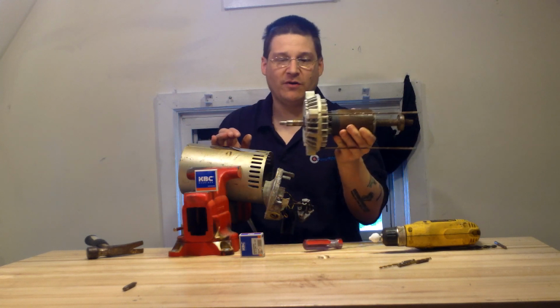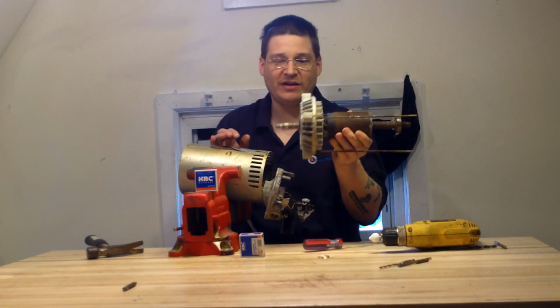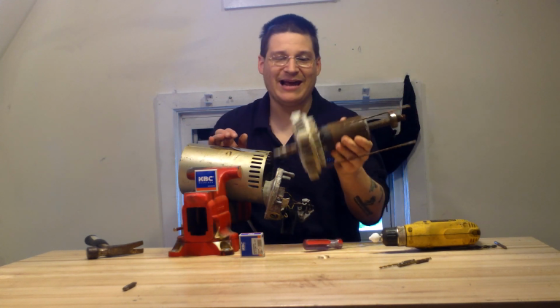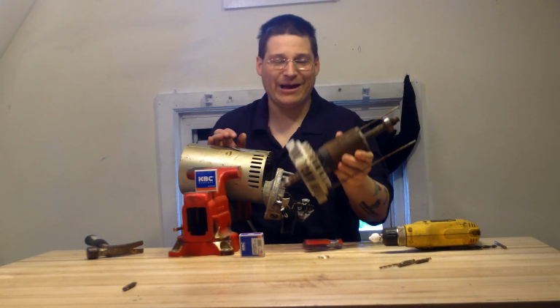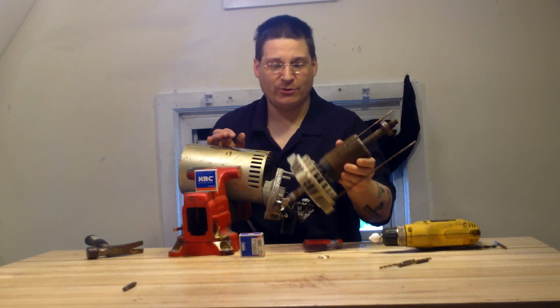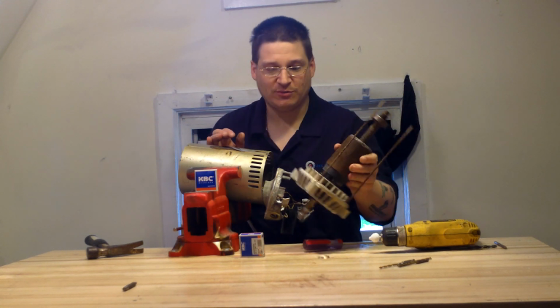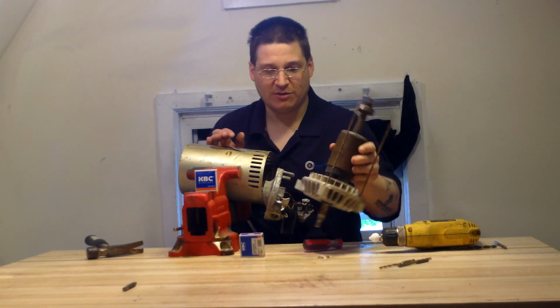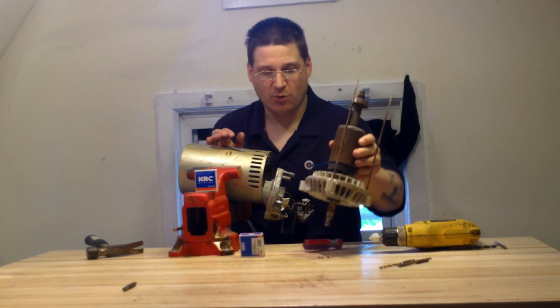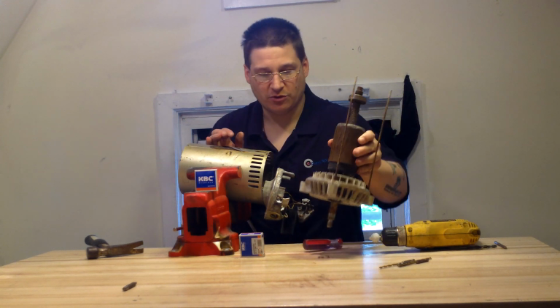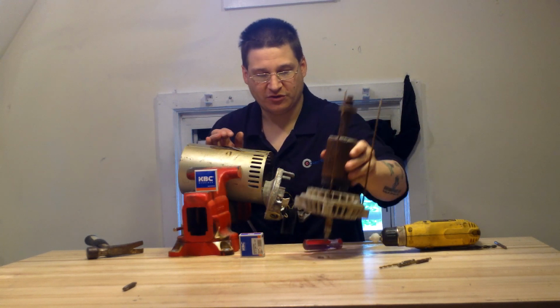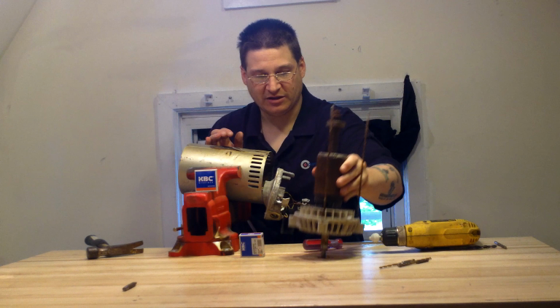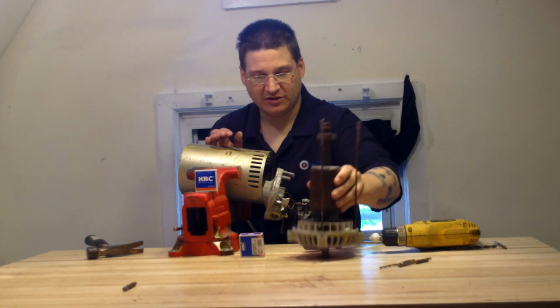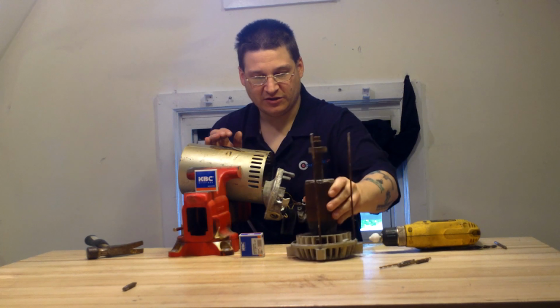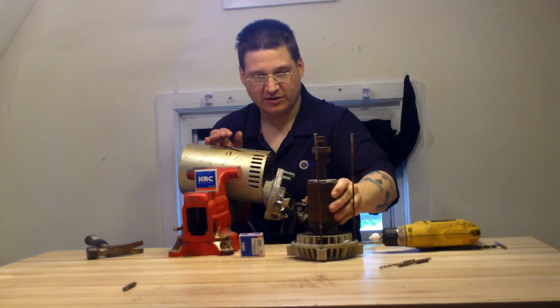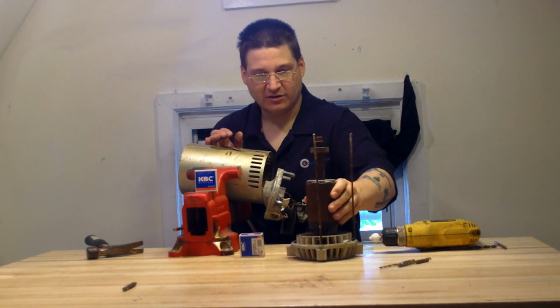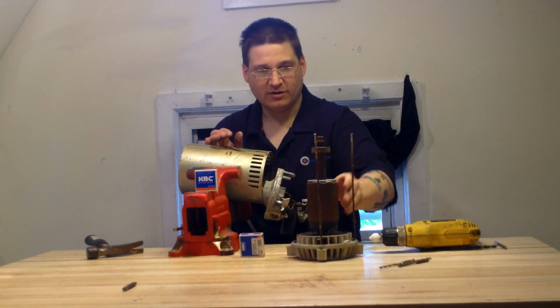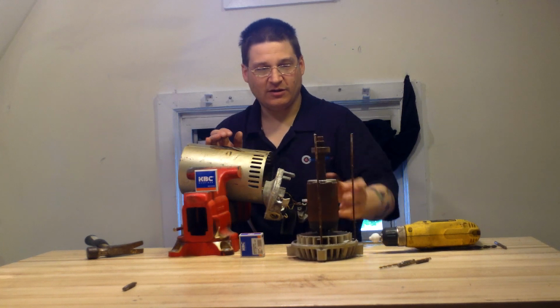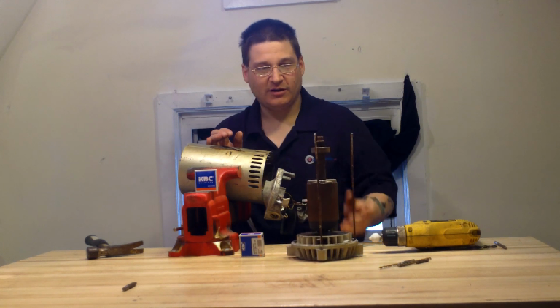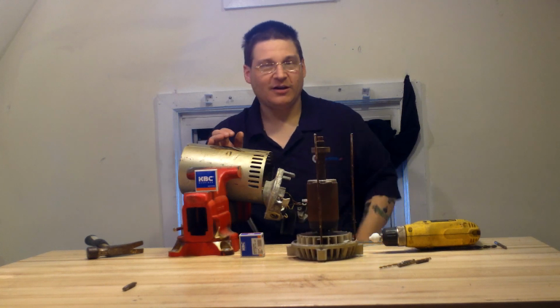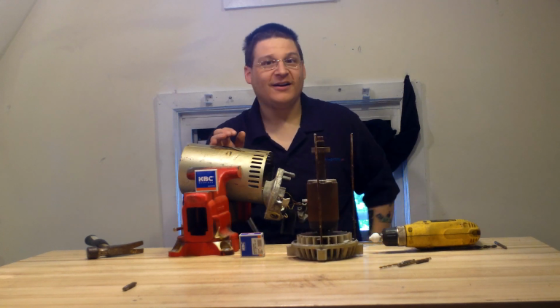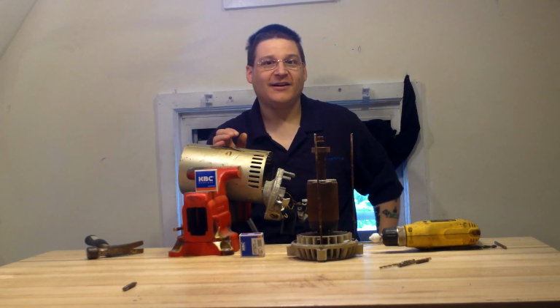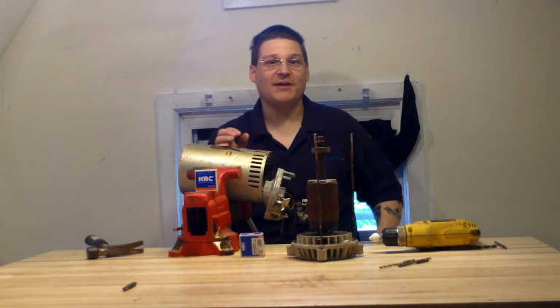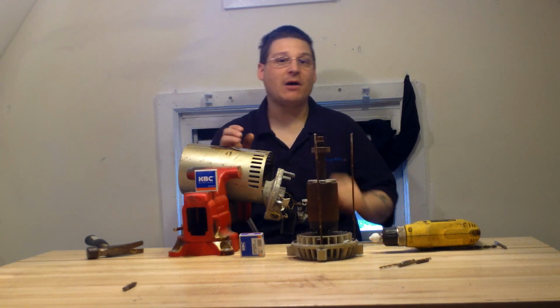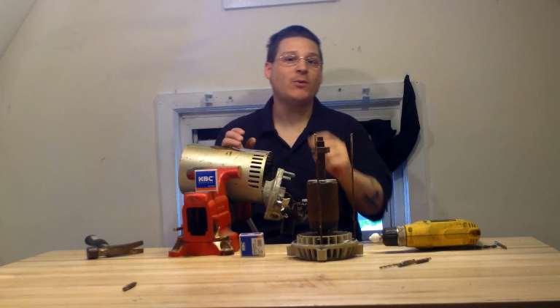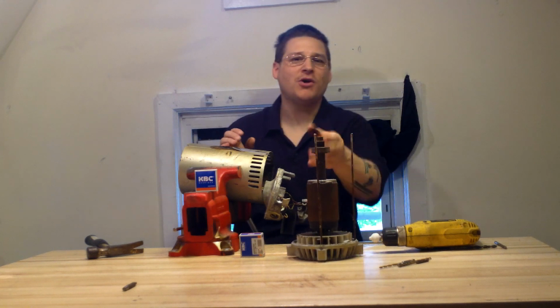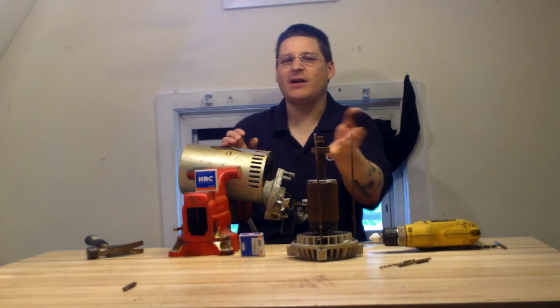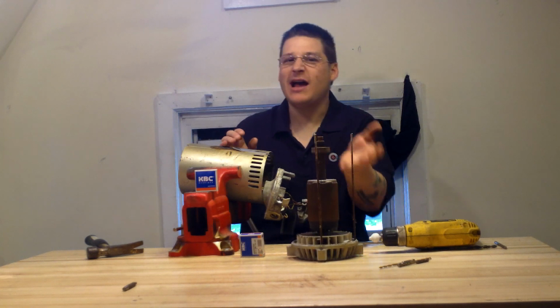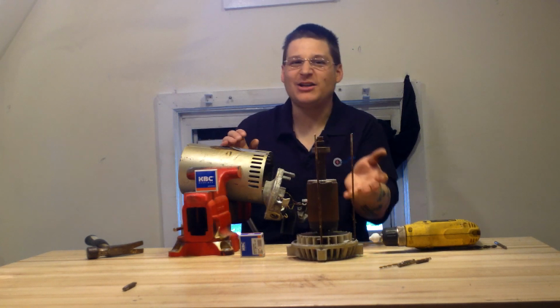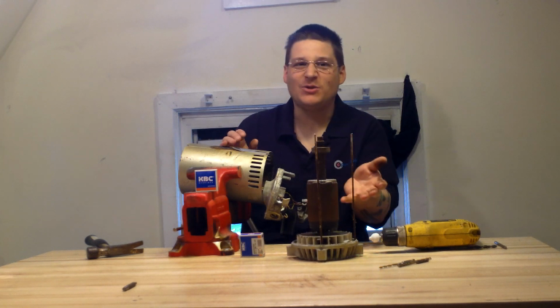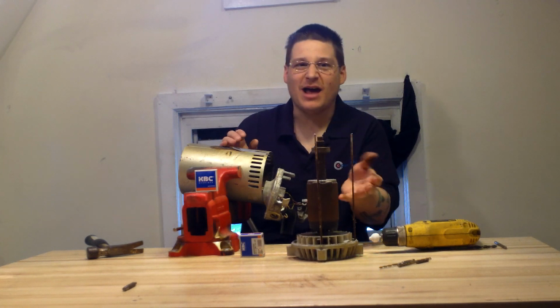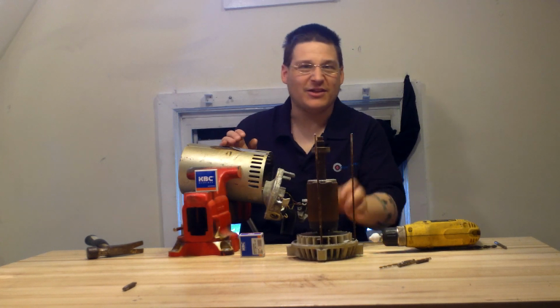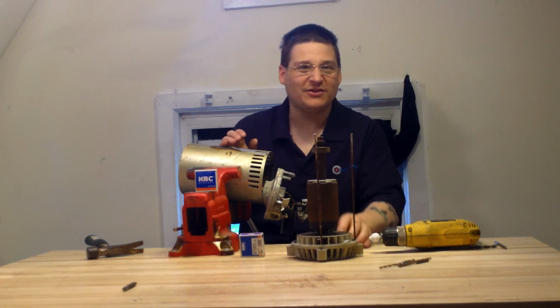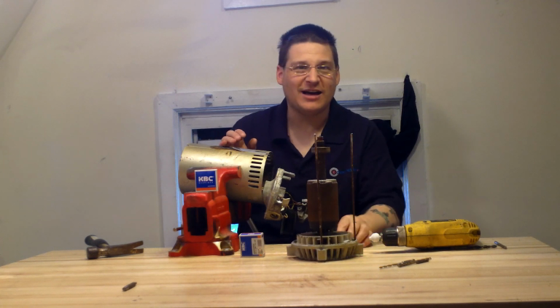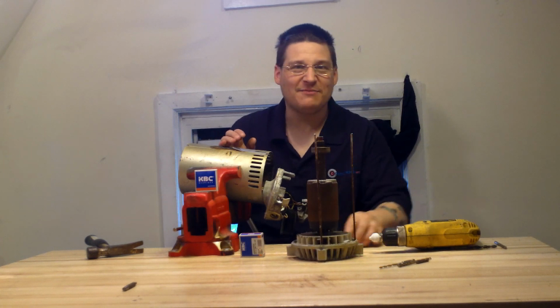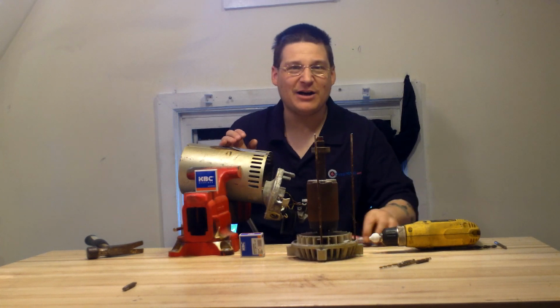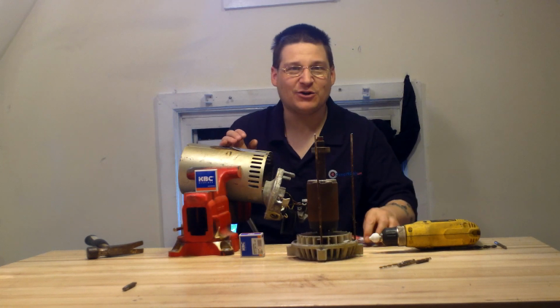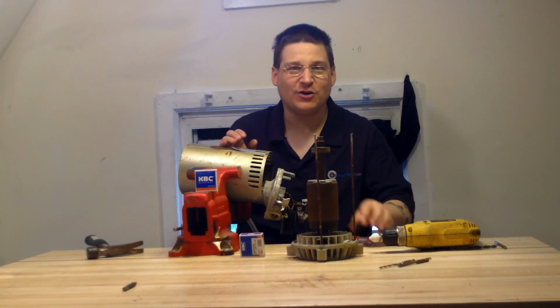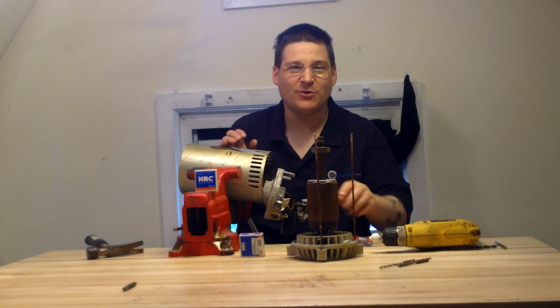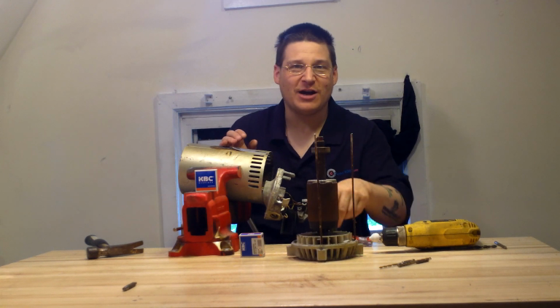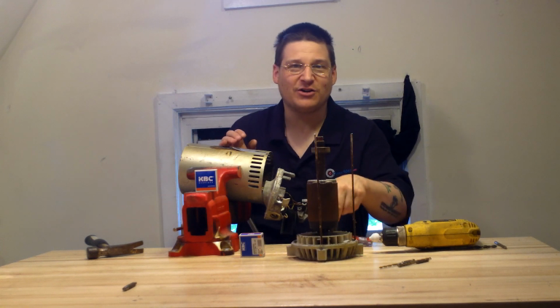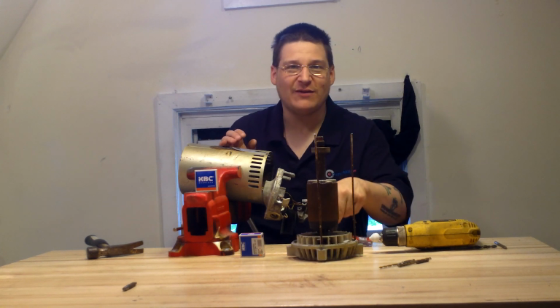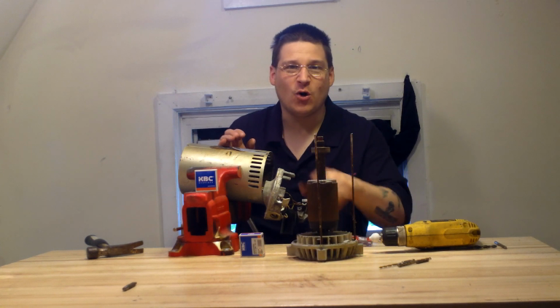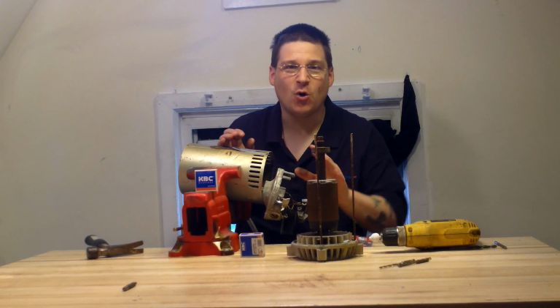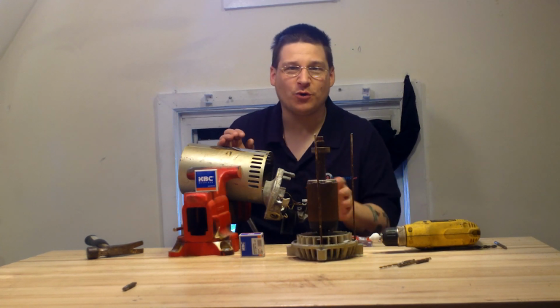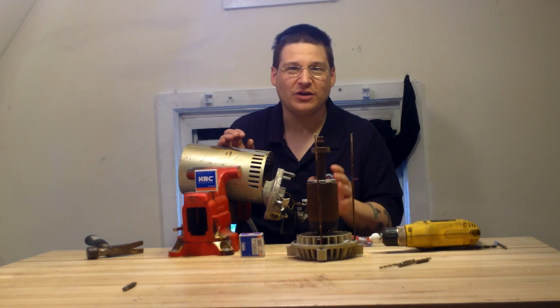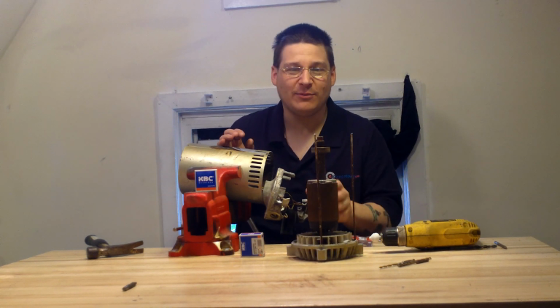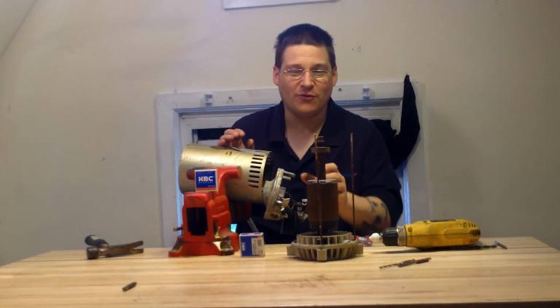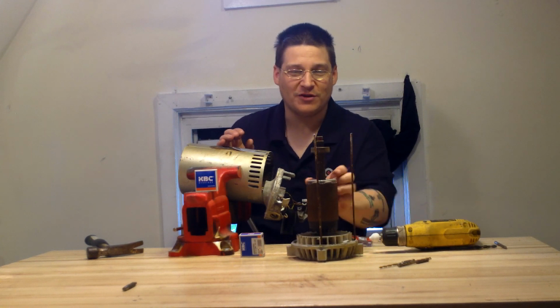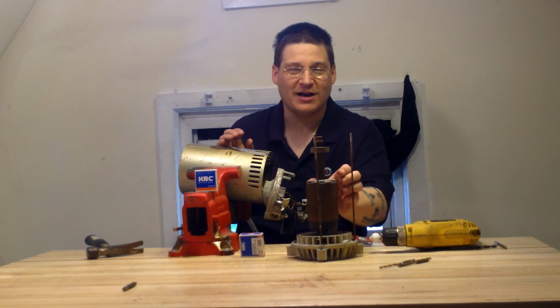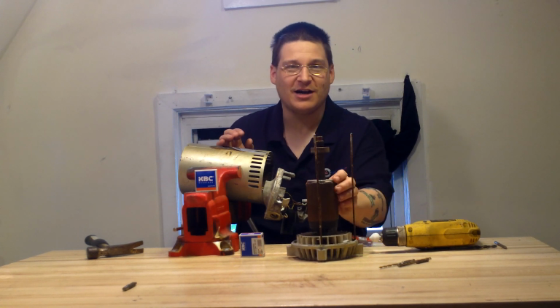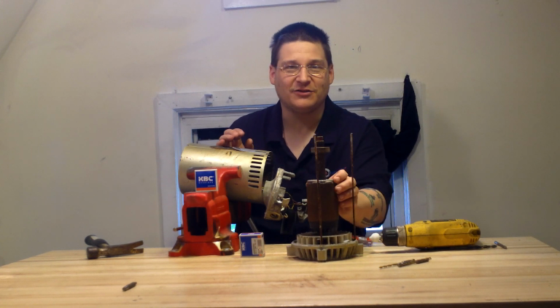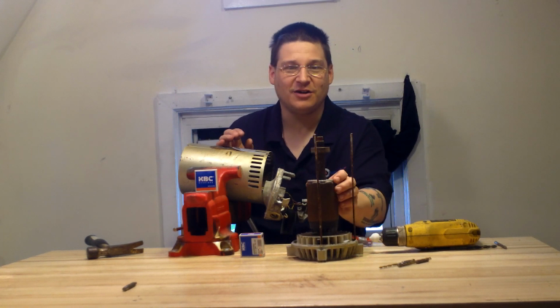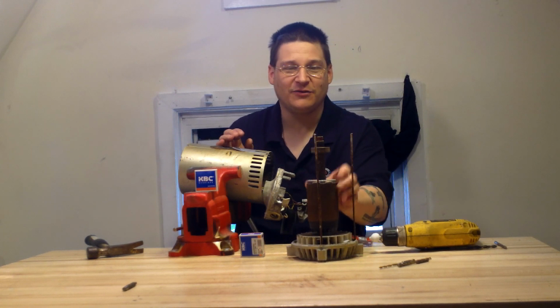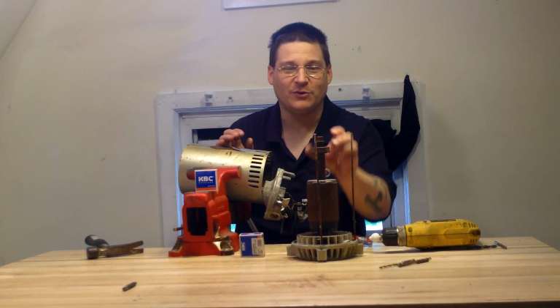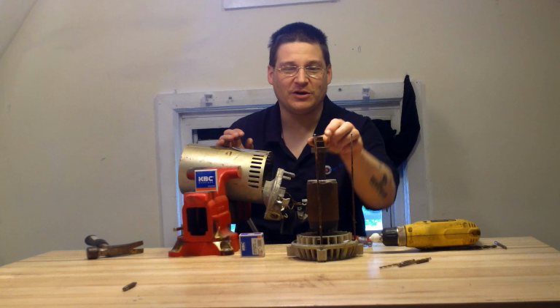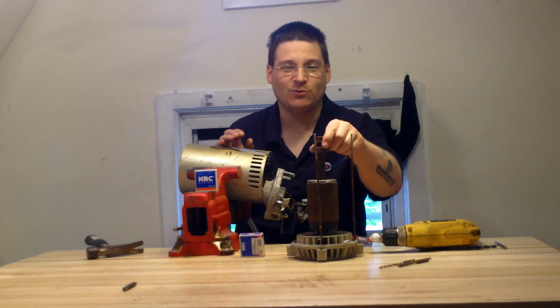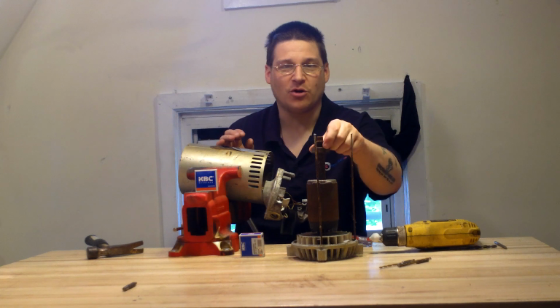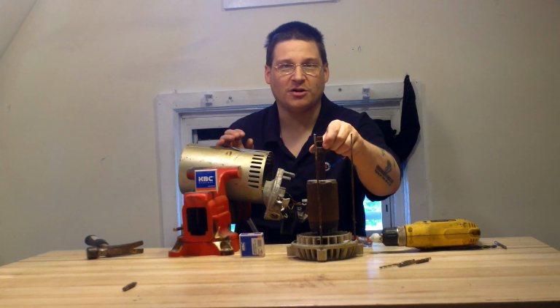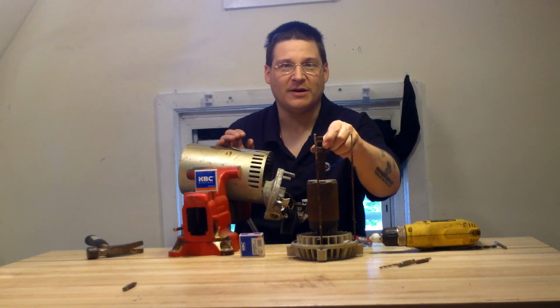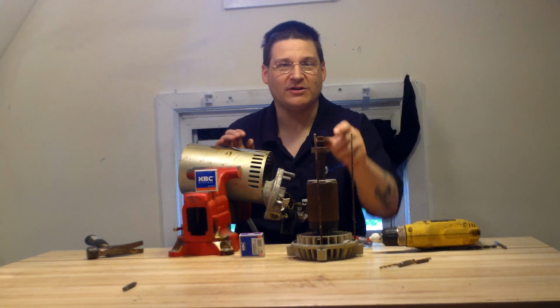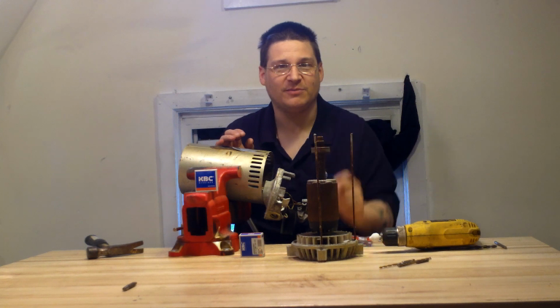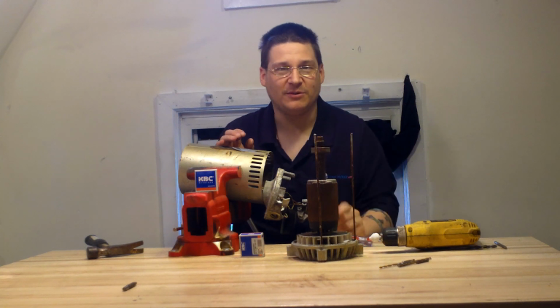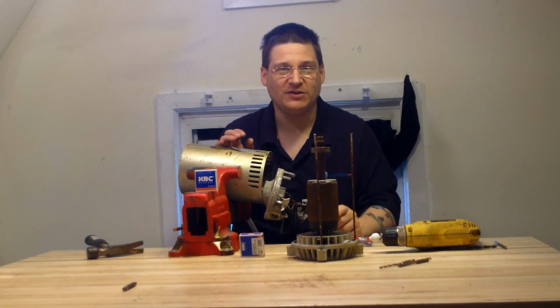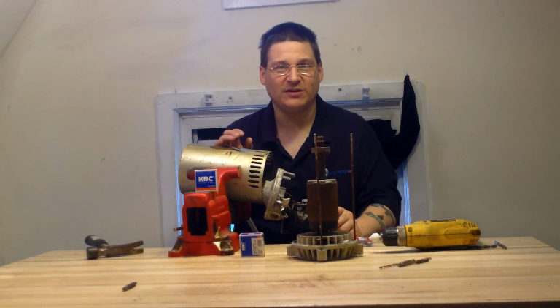If you have an A.O. Smith motor just like this, you're probably wondering how we do that — it's not a magic trick. We actually have a hole in the table so we can work on the bearings and pumps.